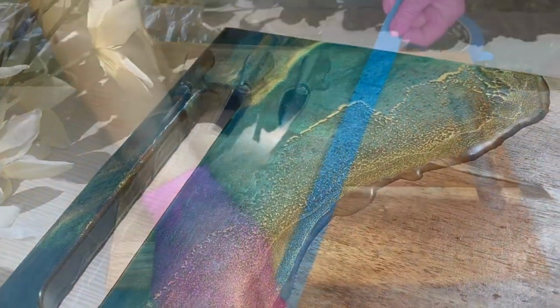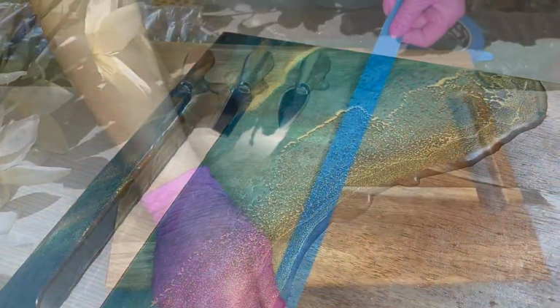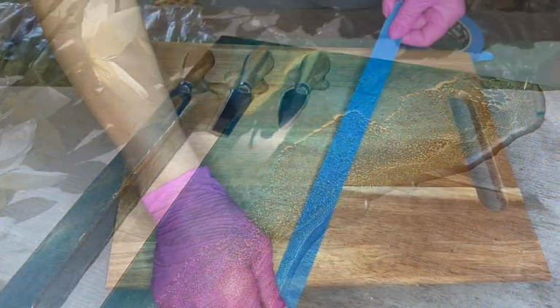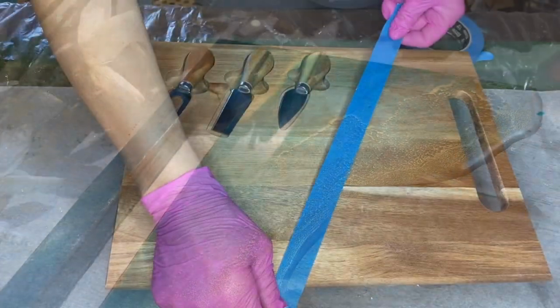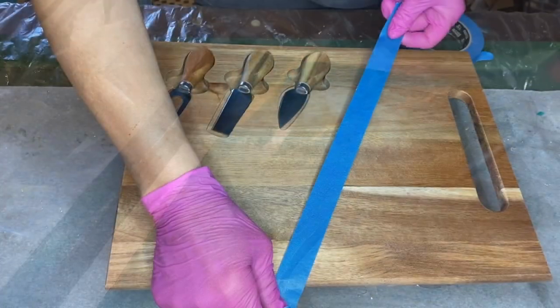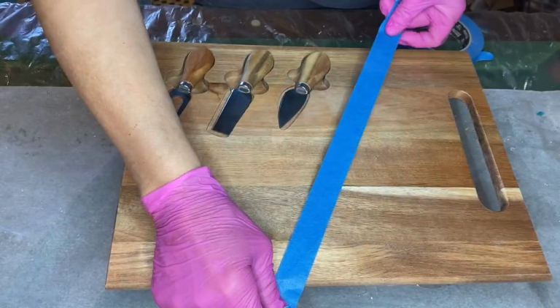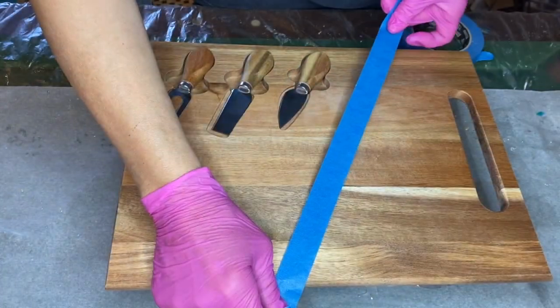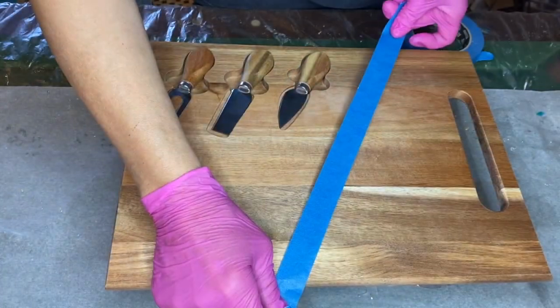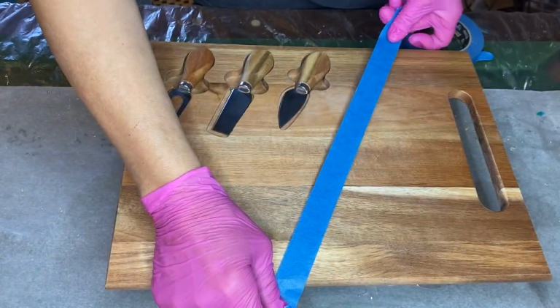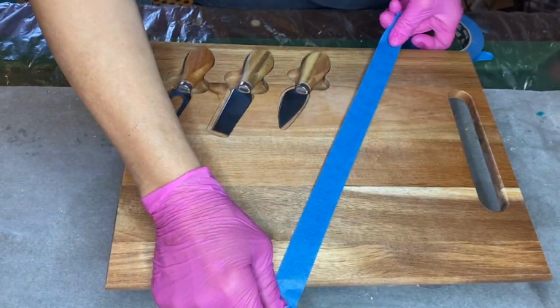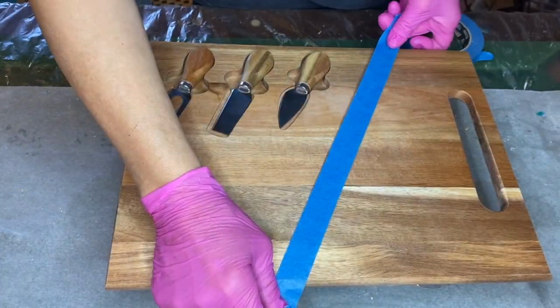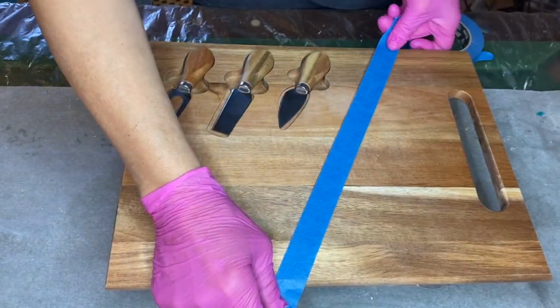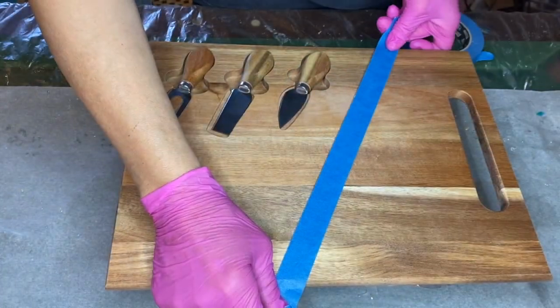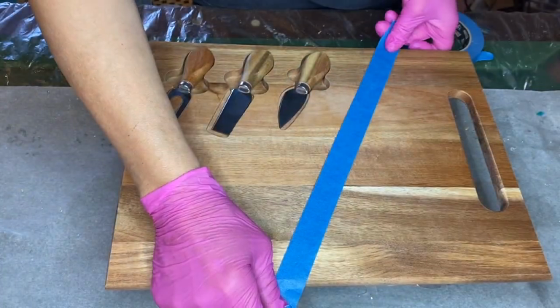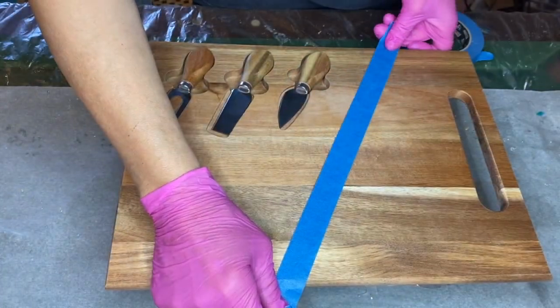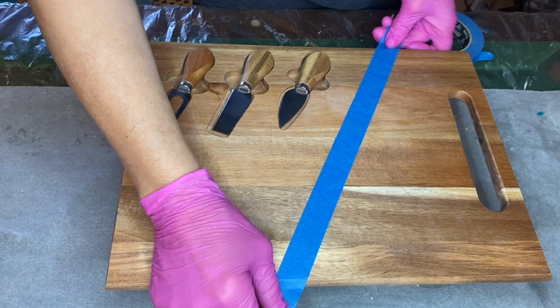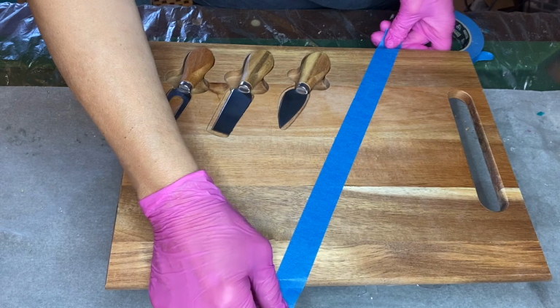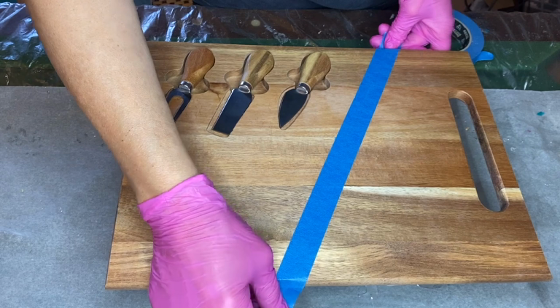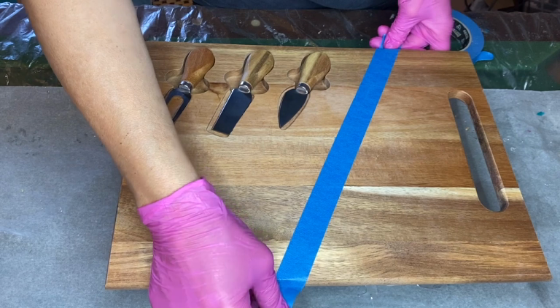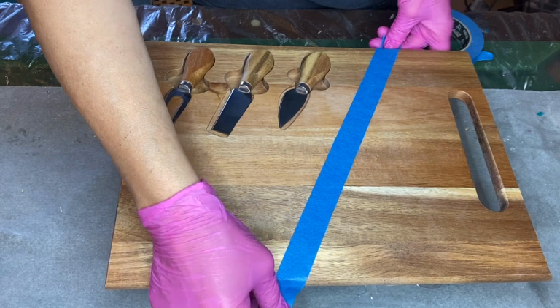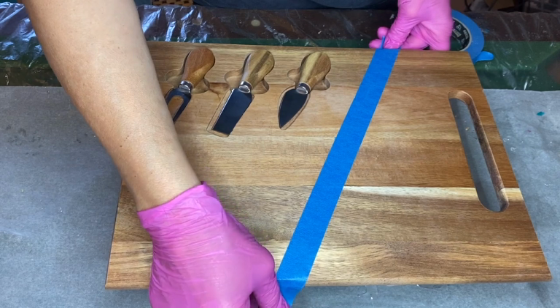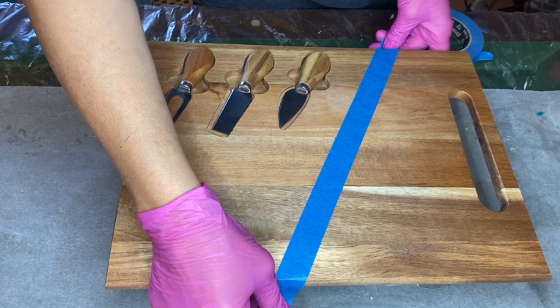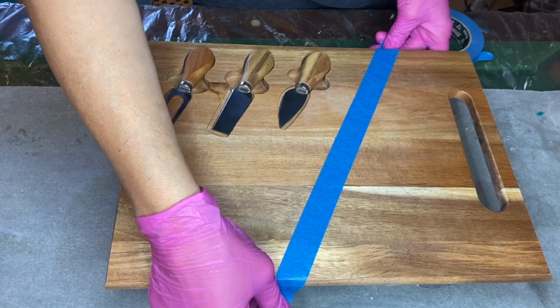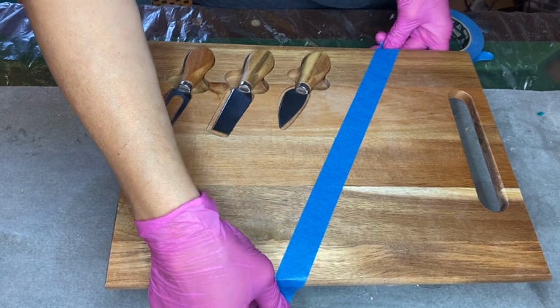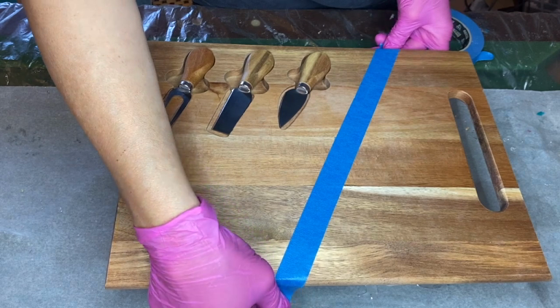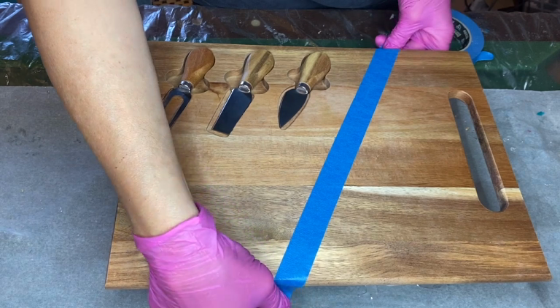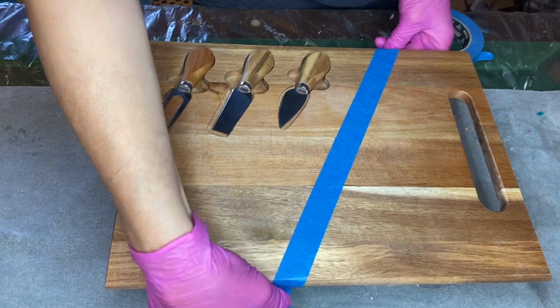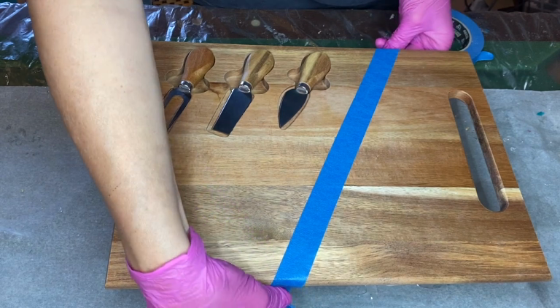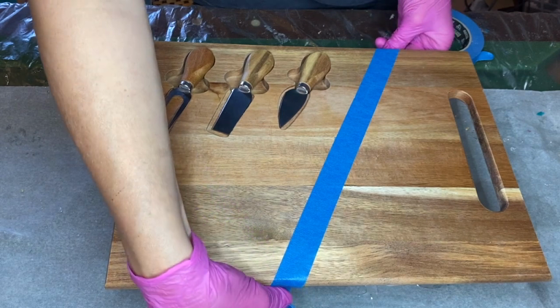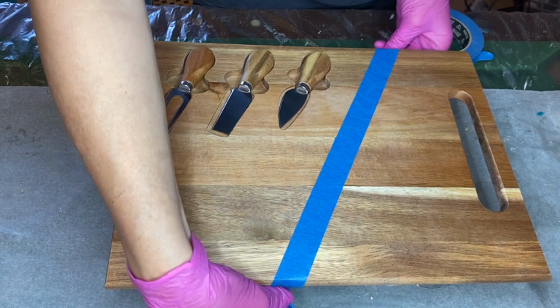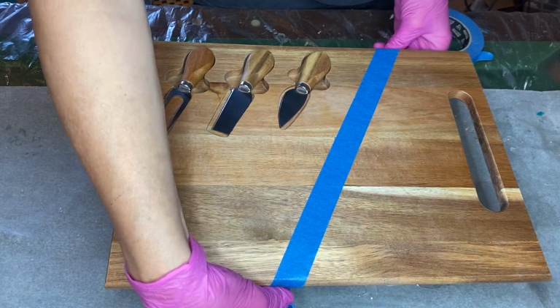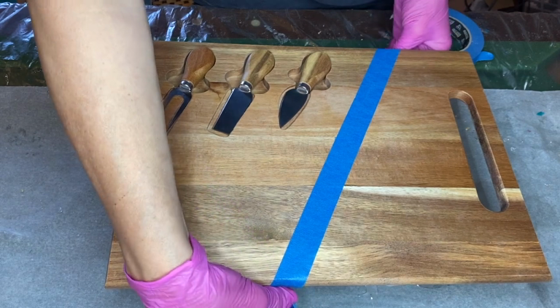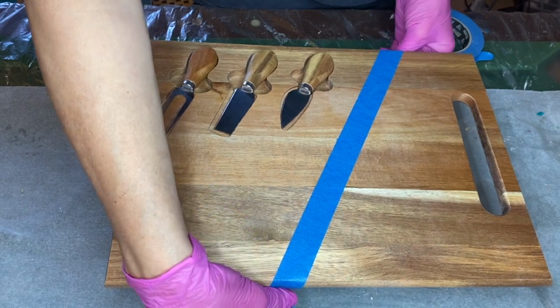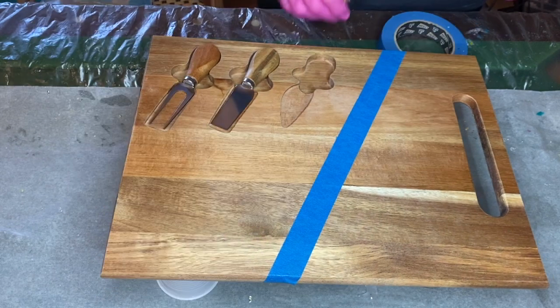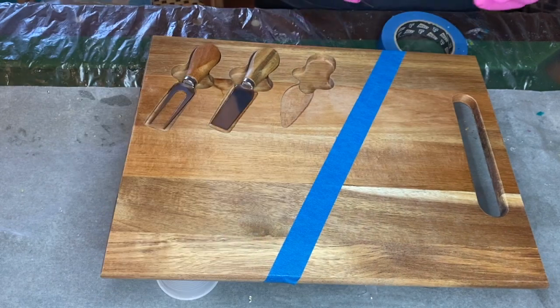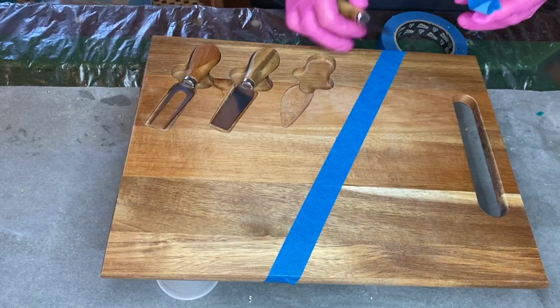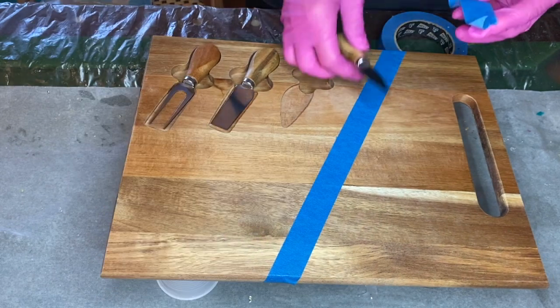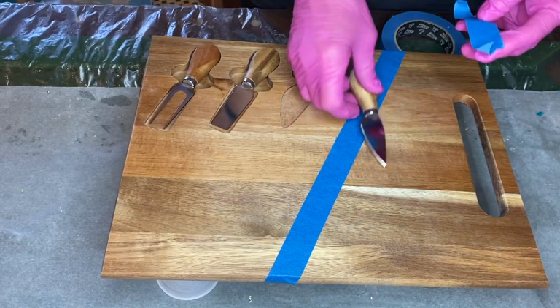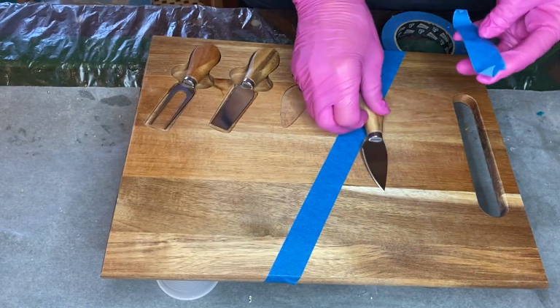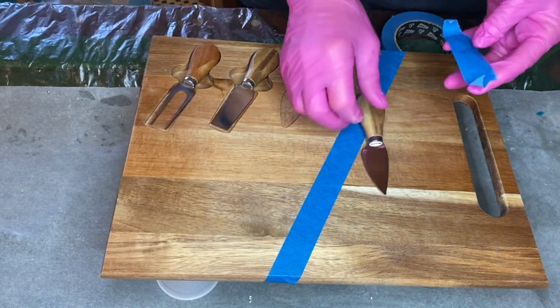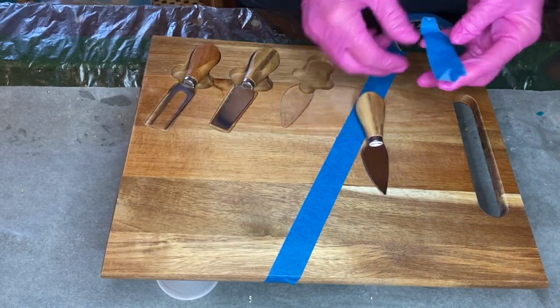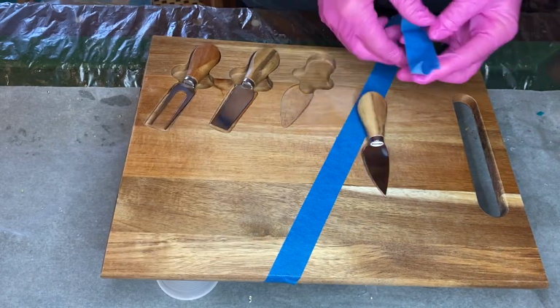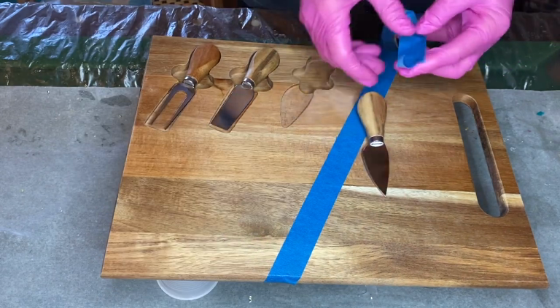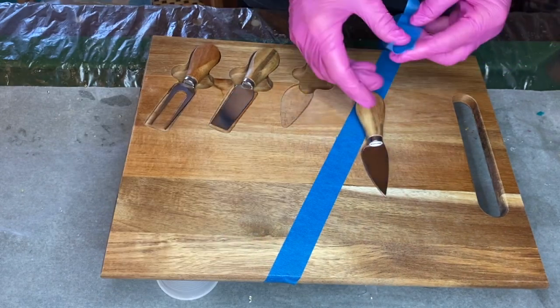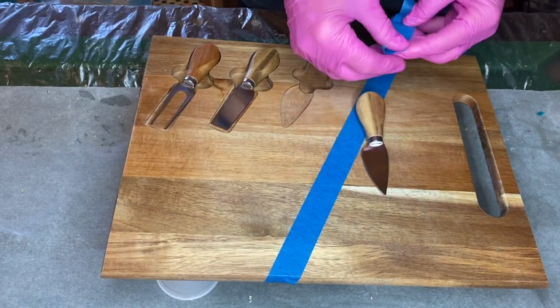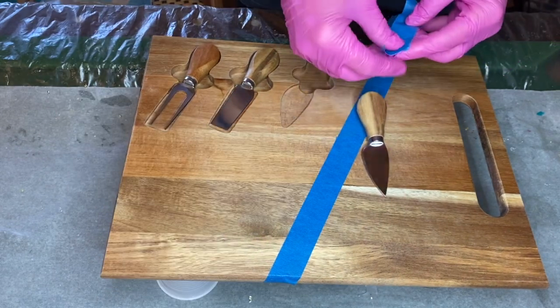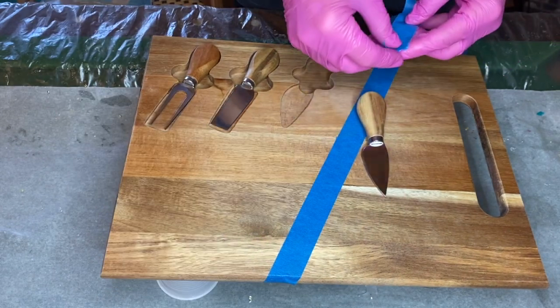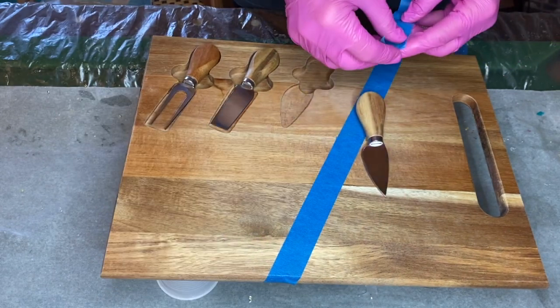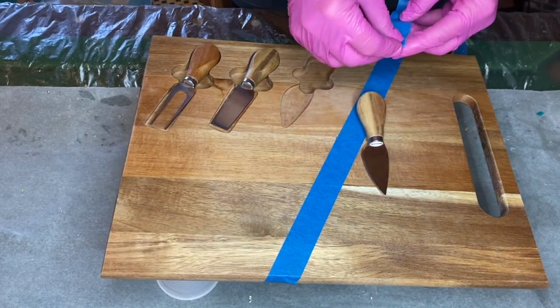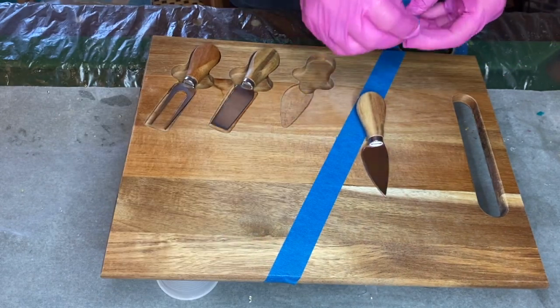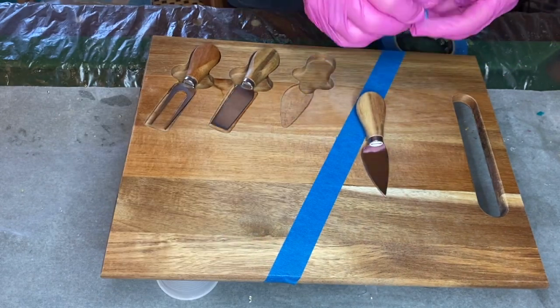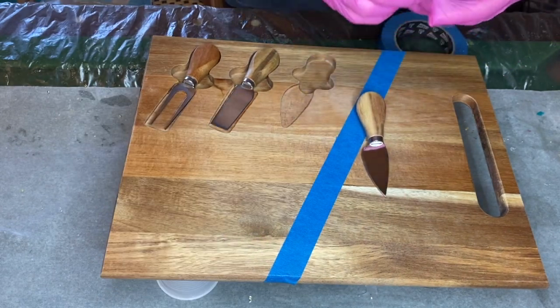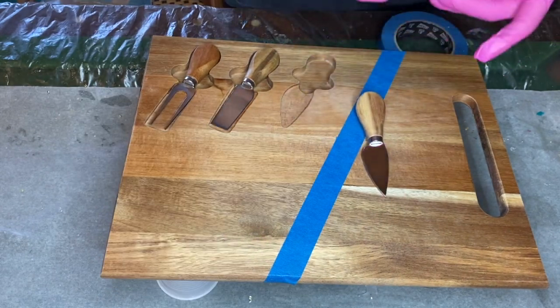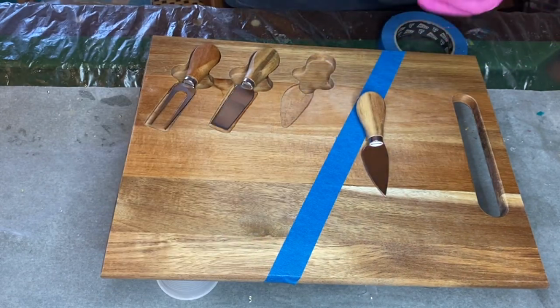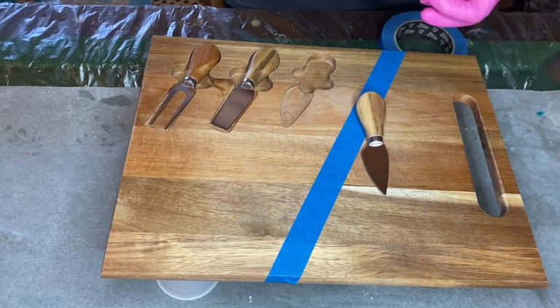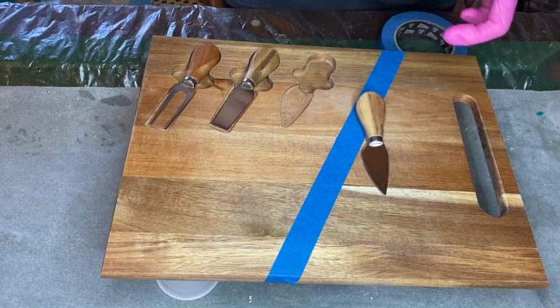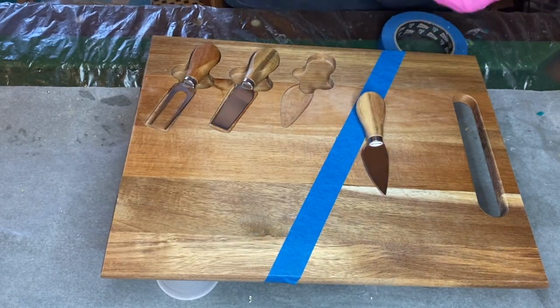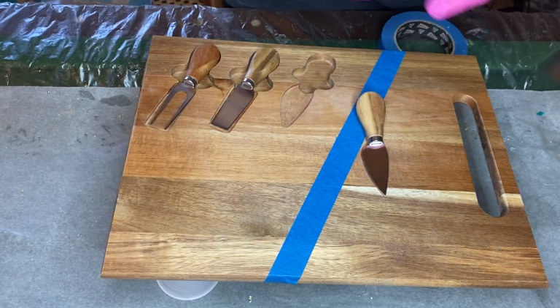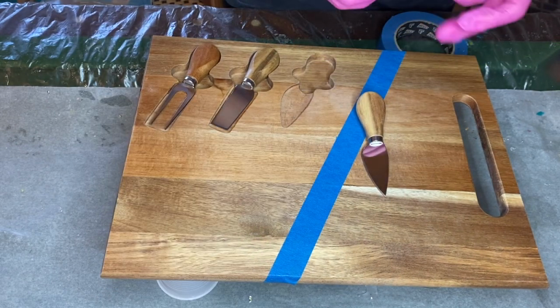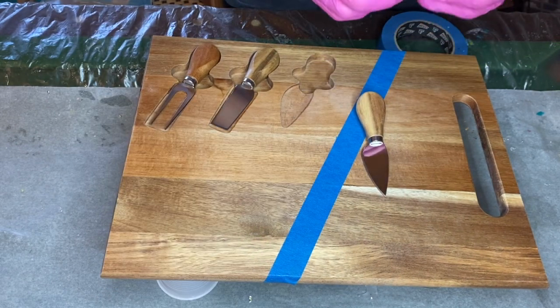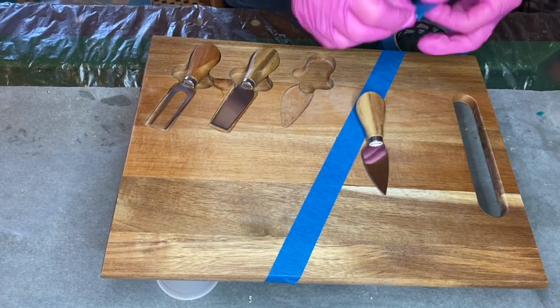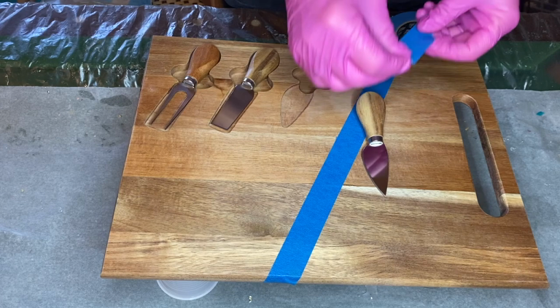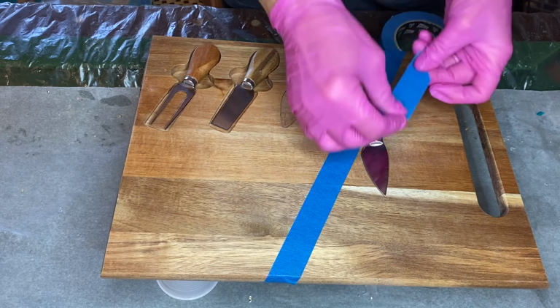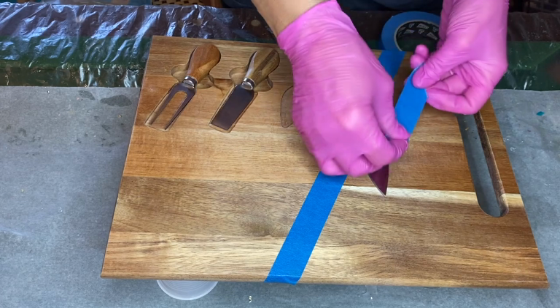Hi everyone, I'm Nadia and in today's video my mom is making a beautiful teal and gold resin serving board.